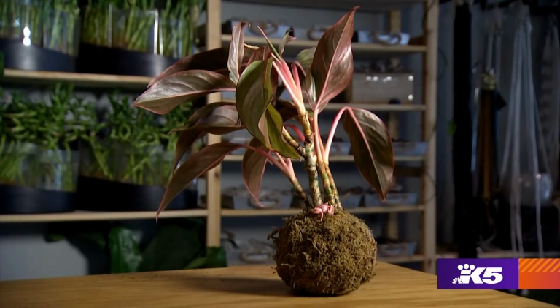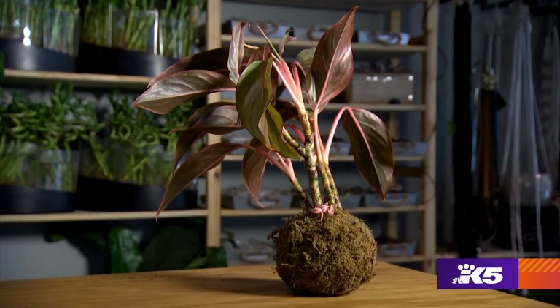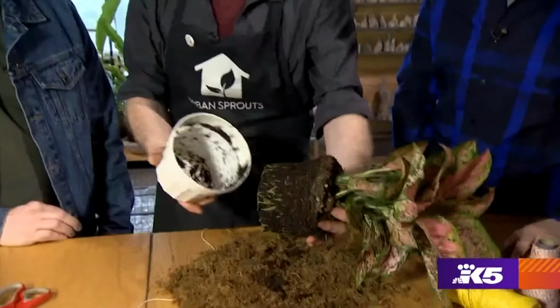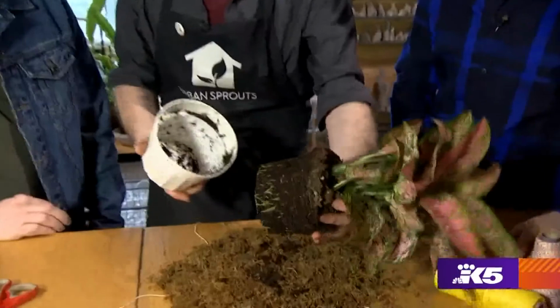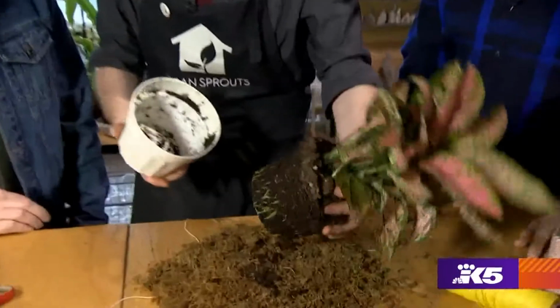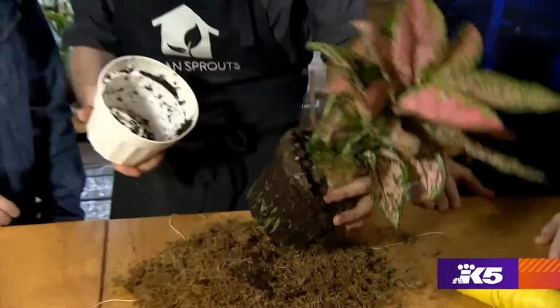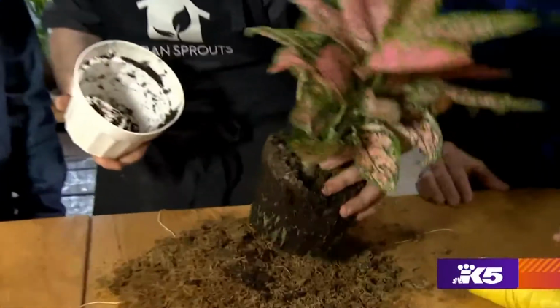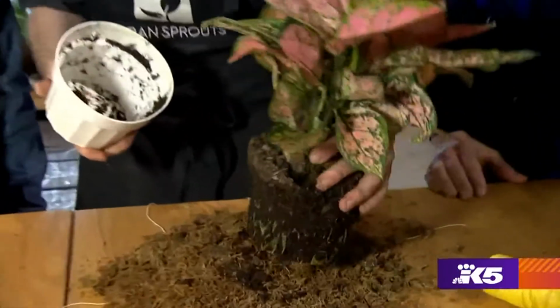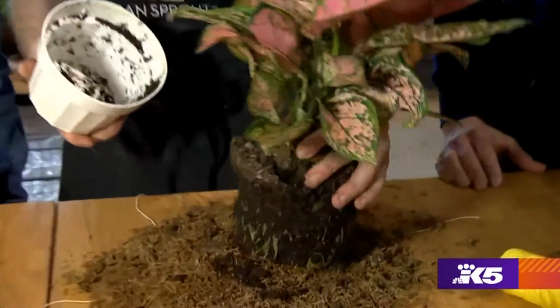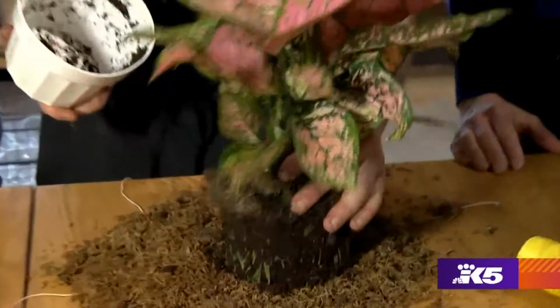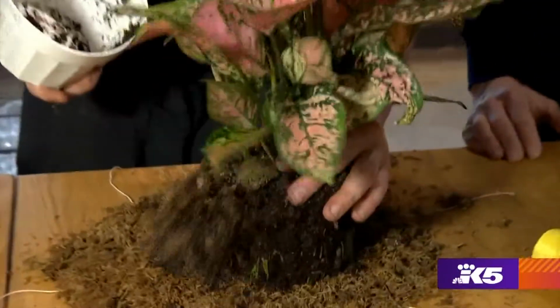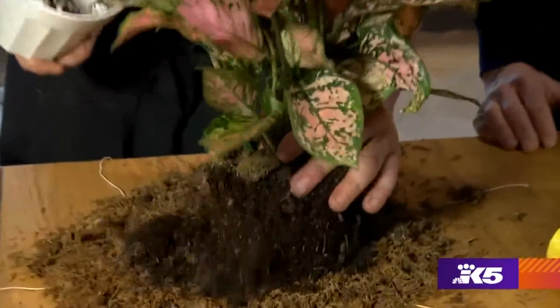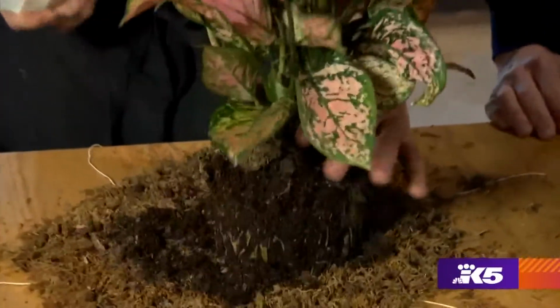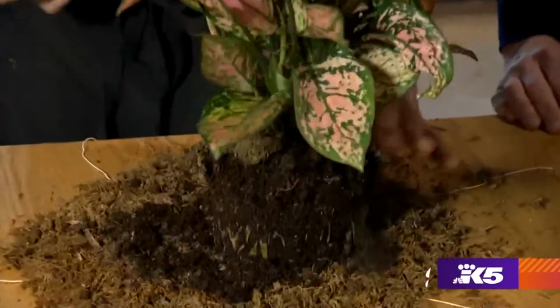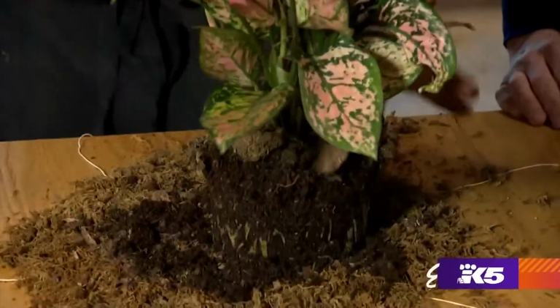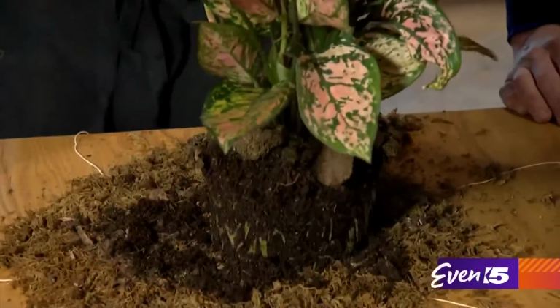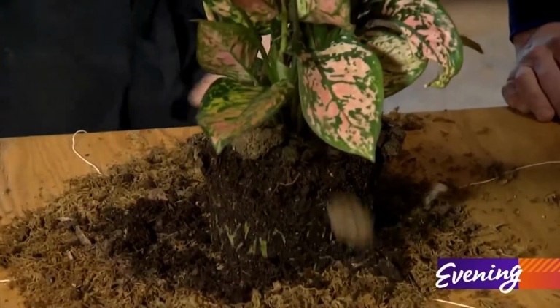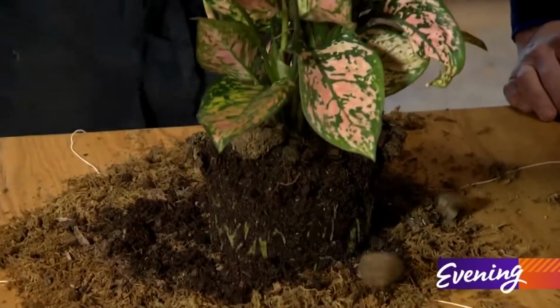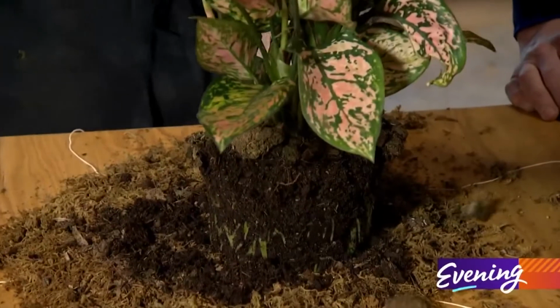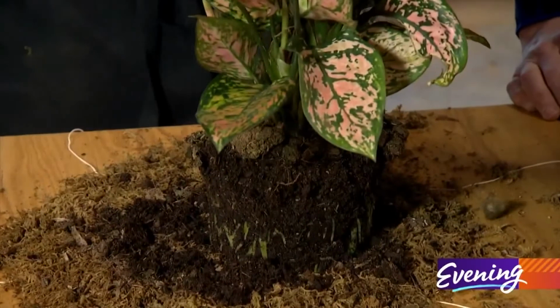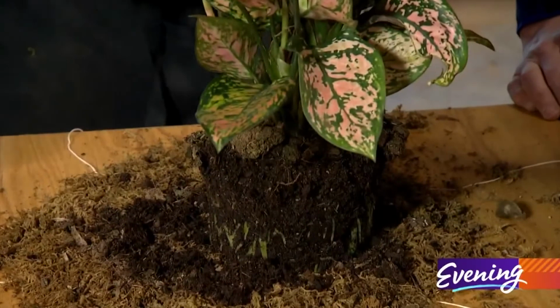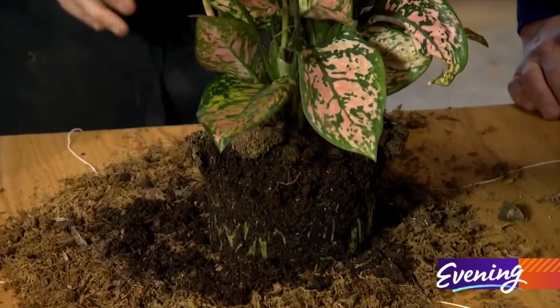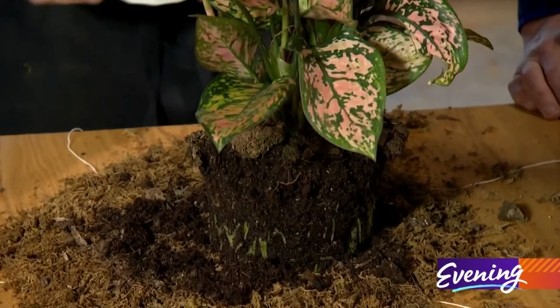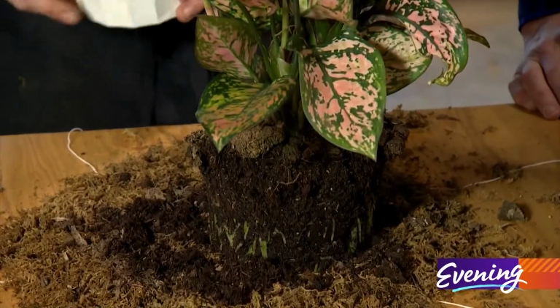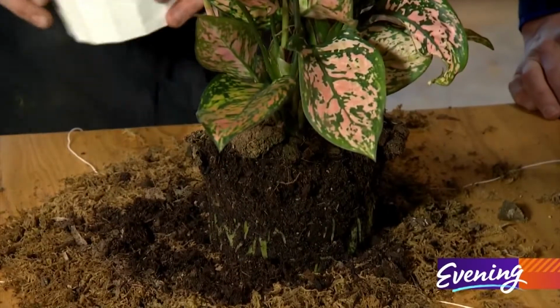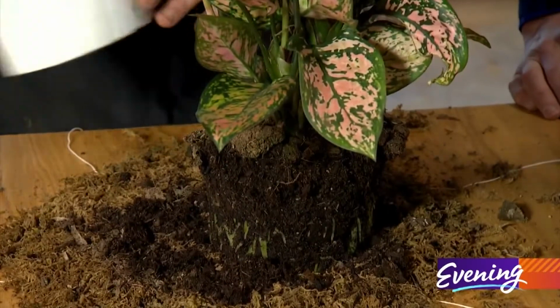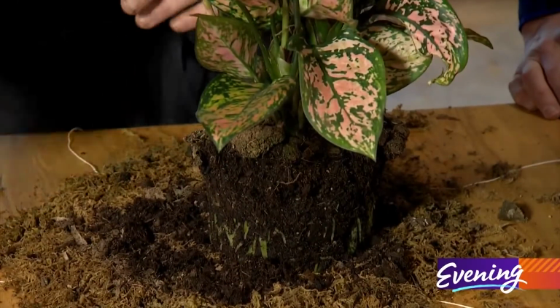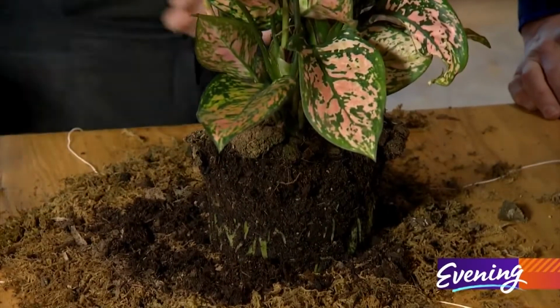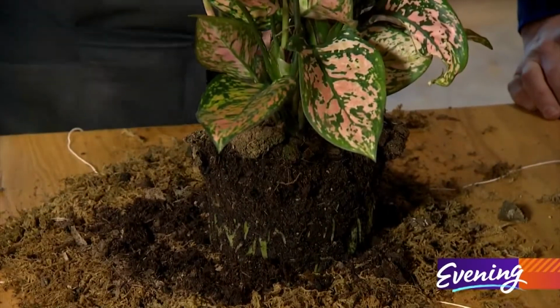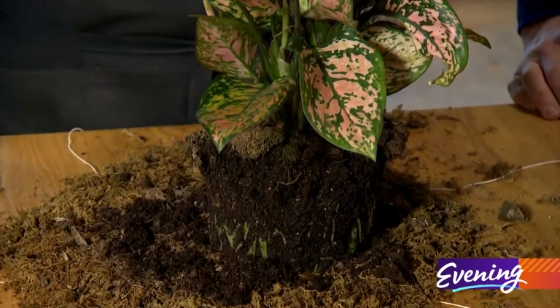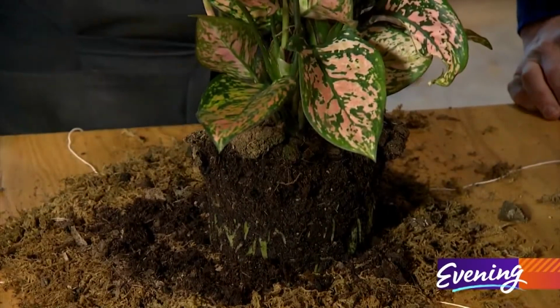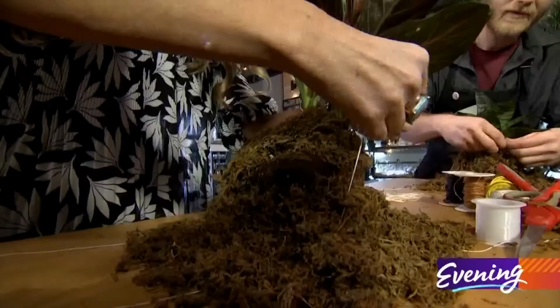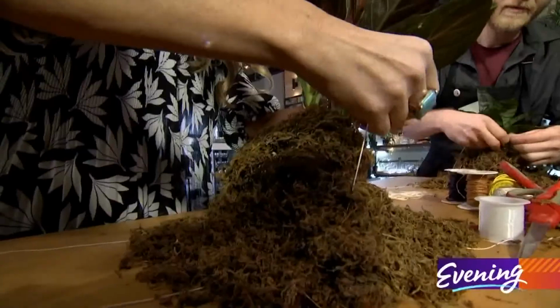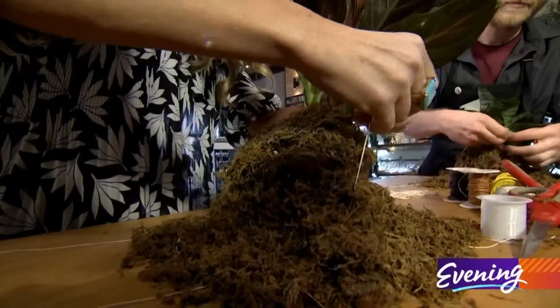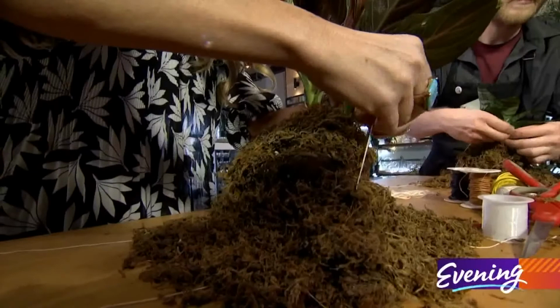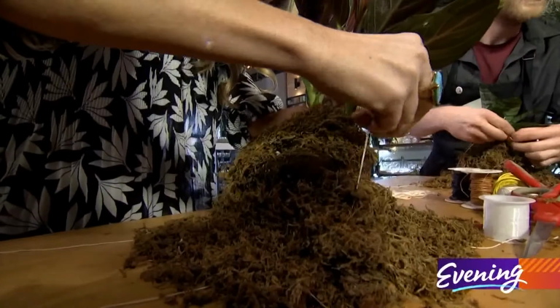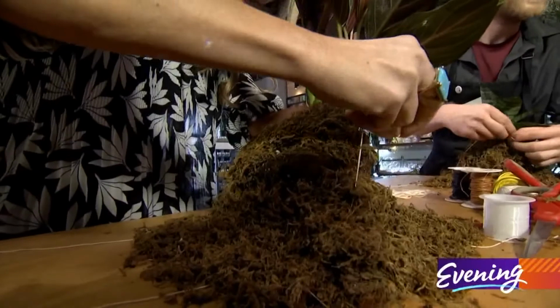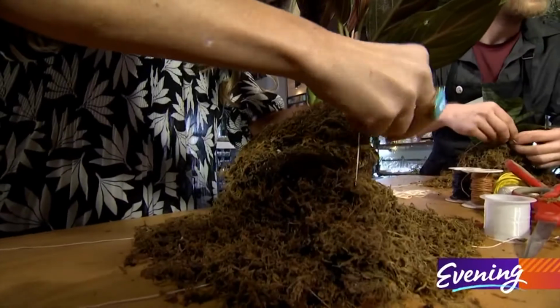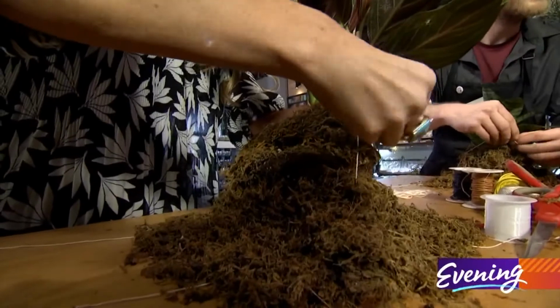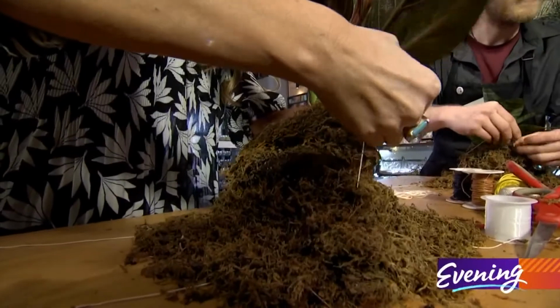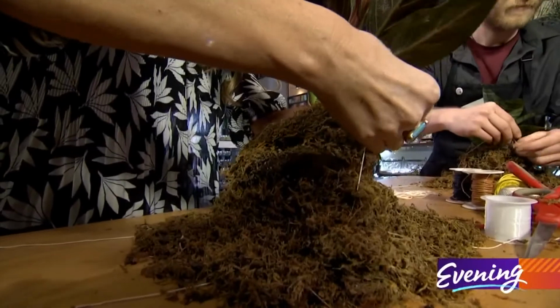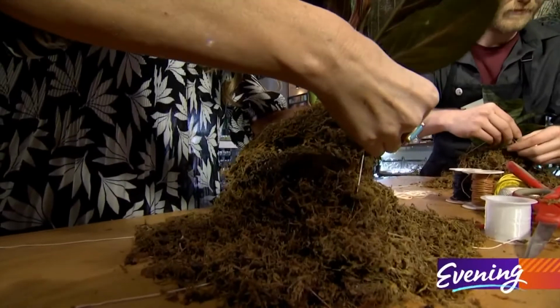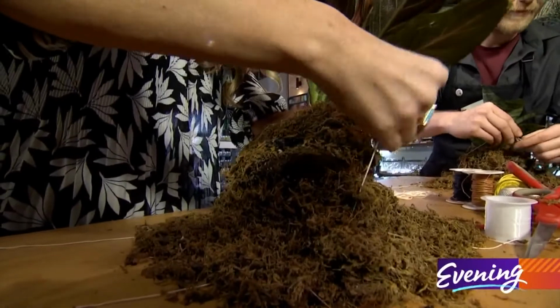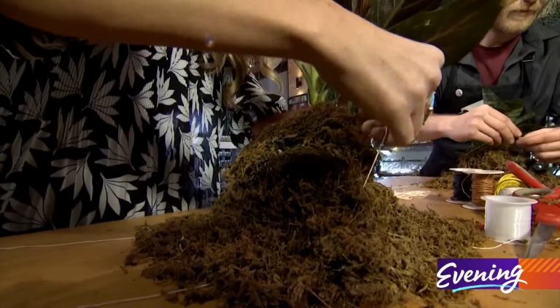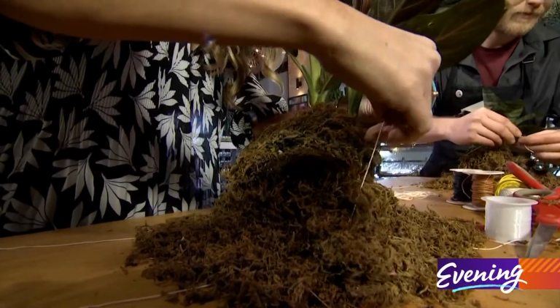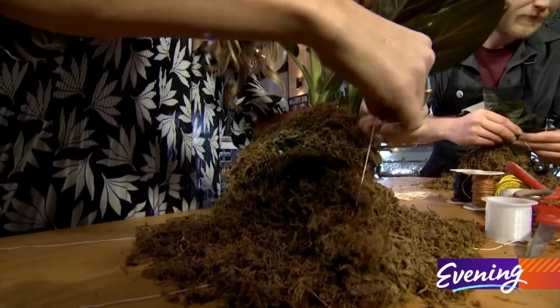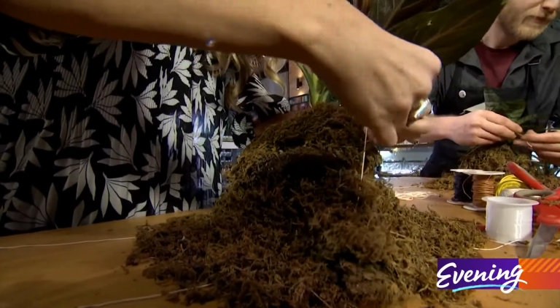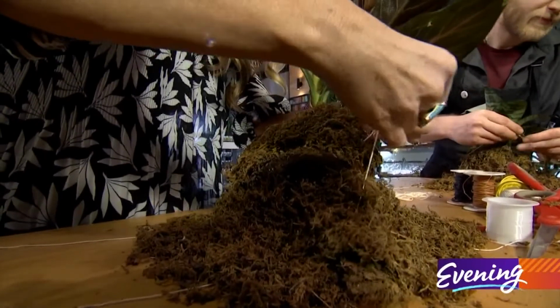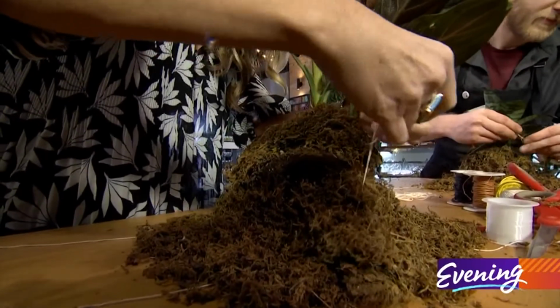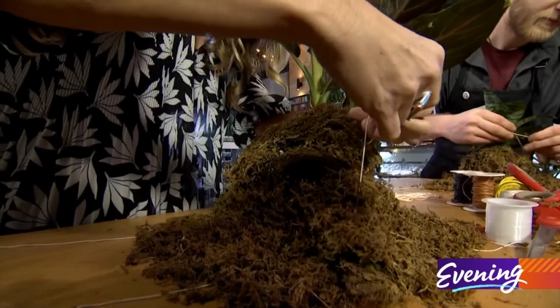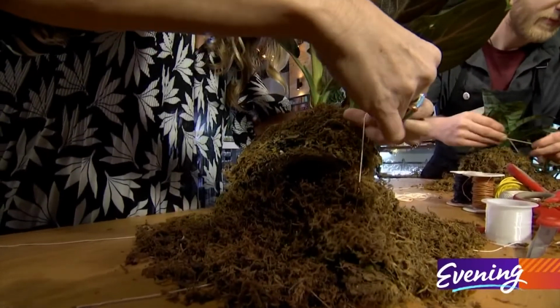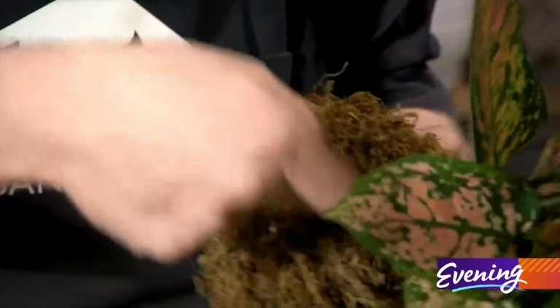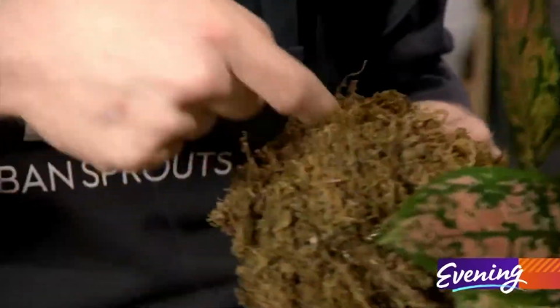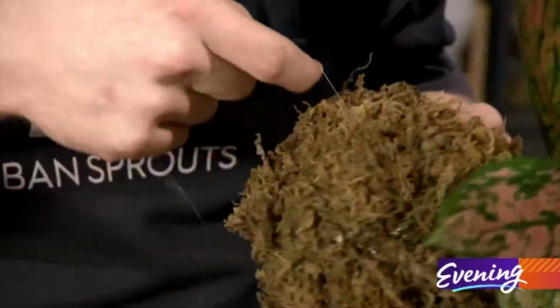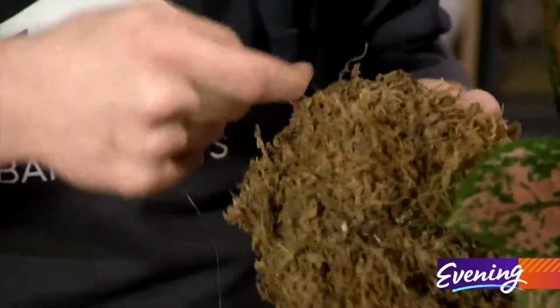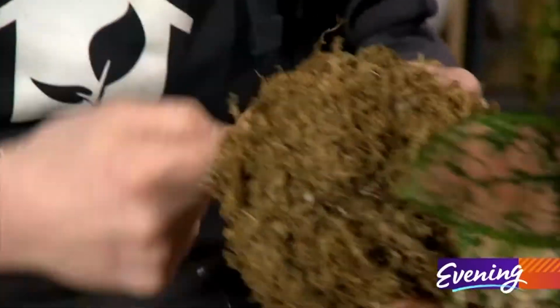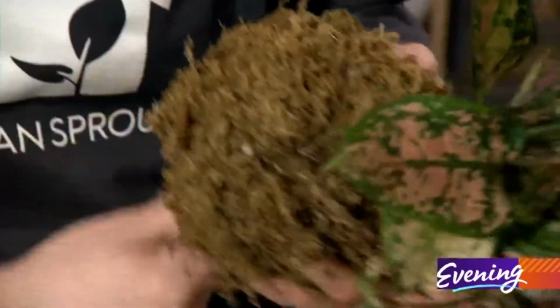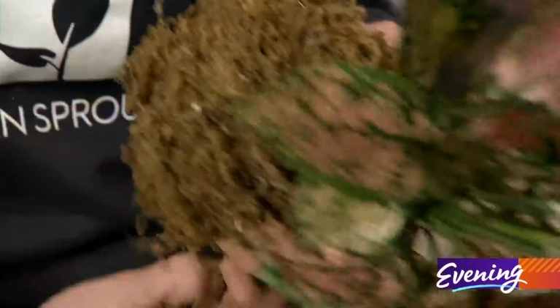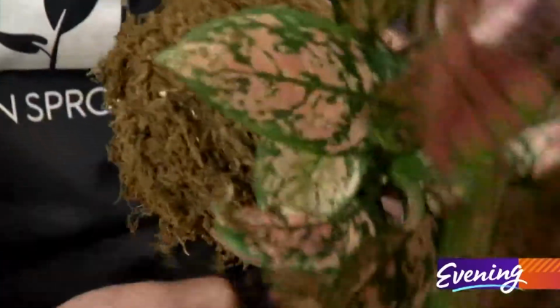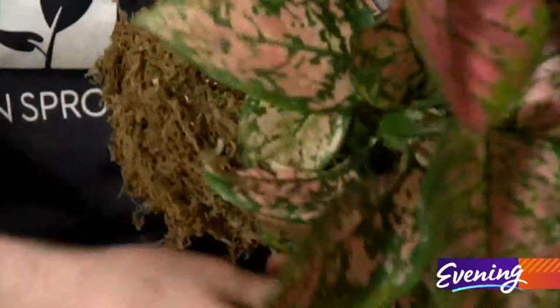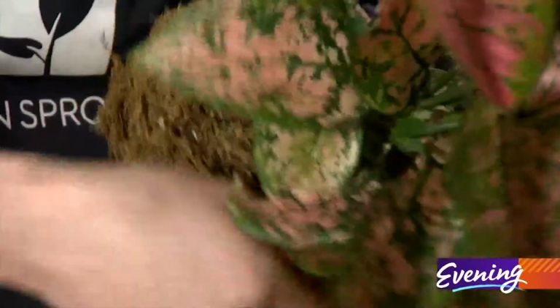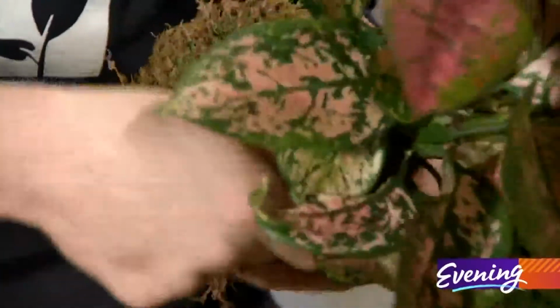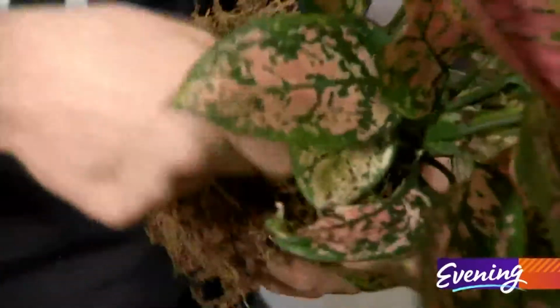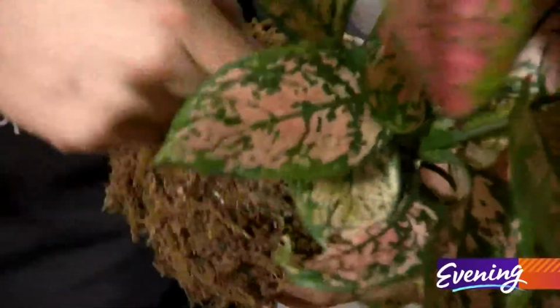We're gonna drop it out and set it right in the middle of our moss pile. At the end of the workshop, you get to take your finished plants home.